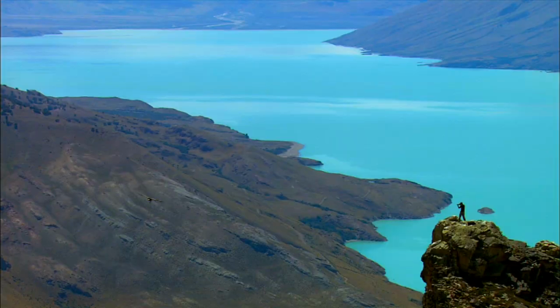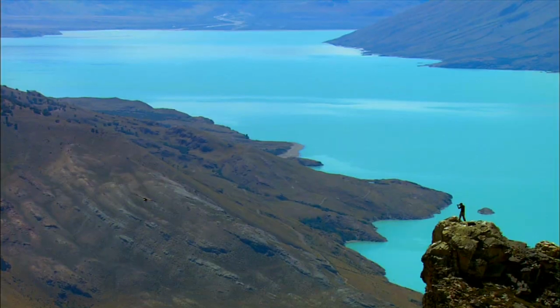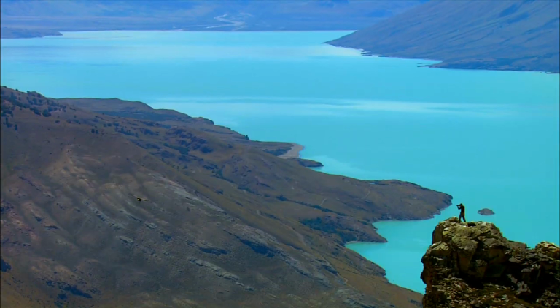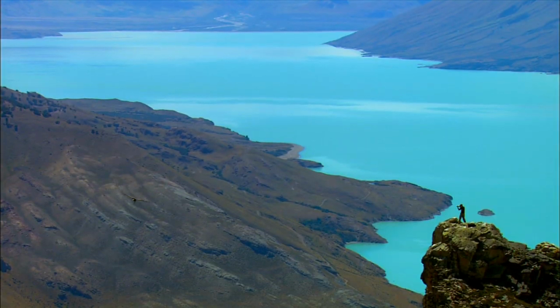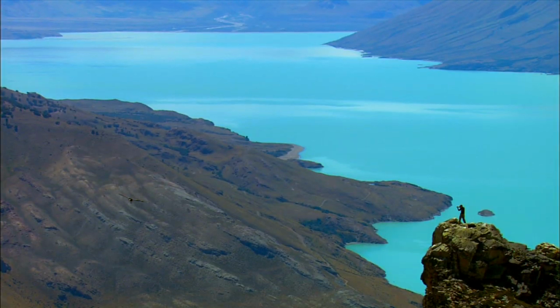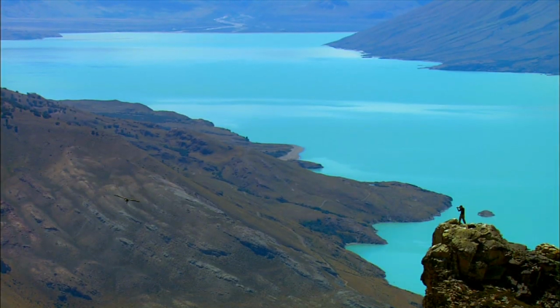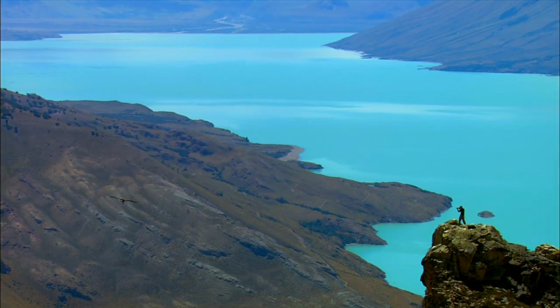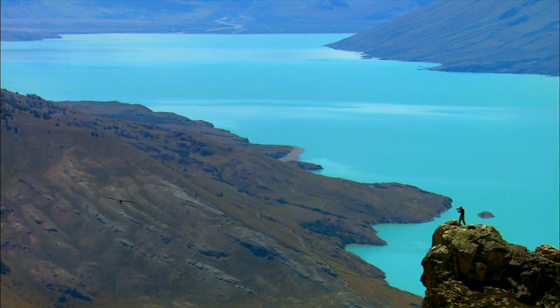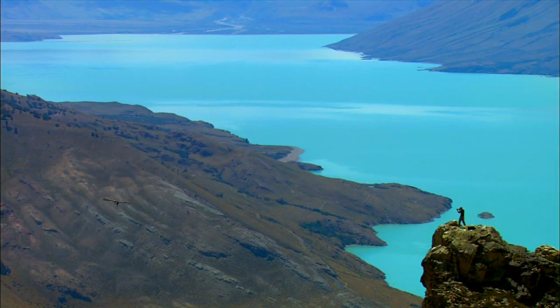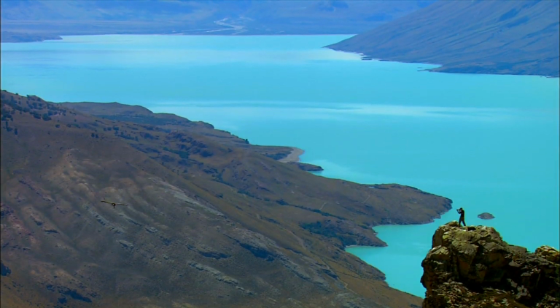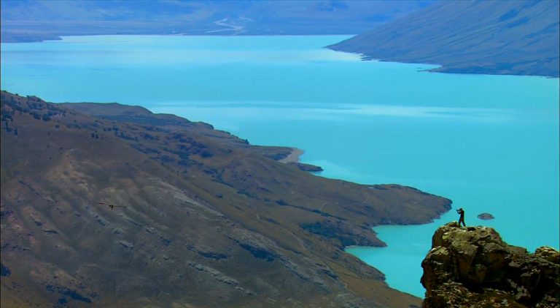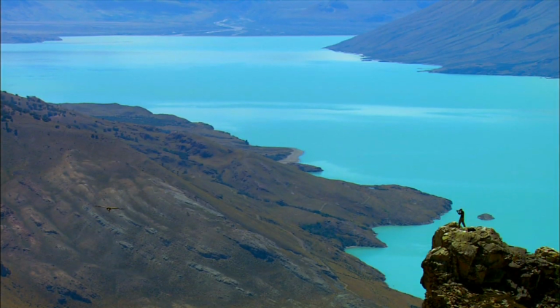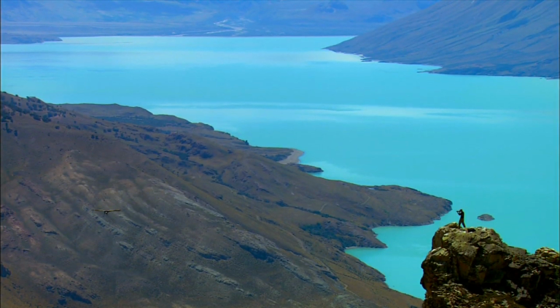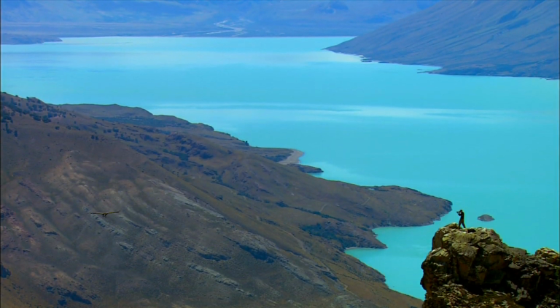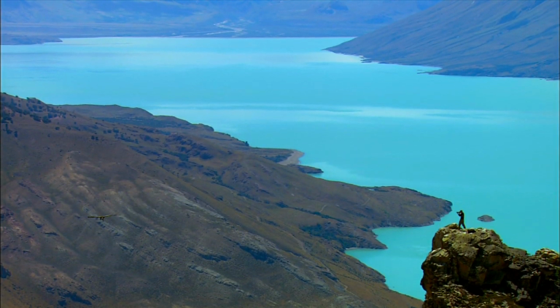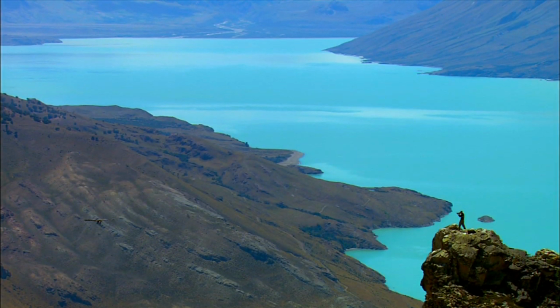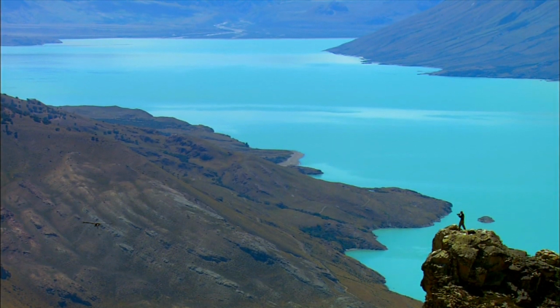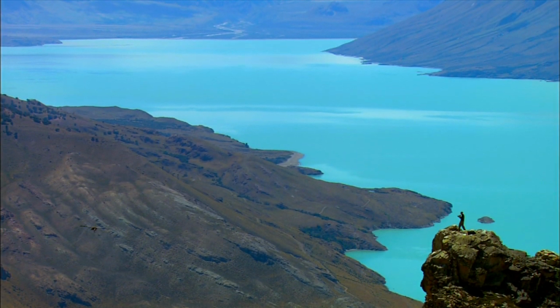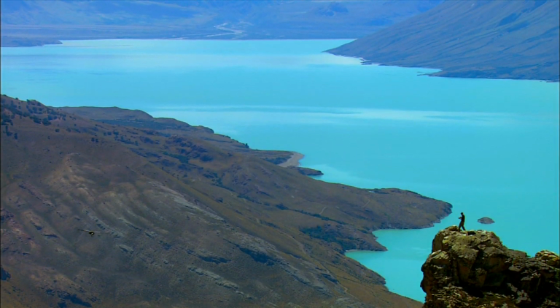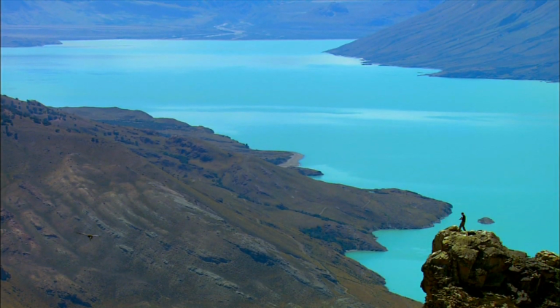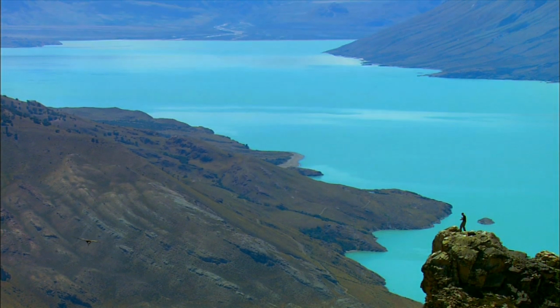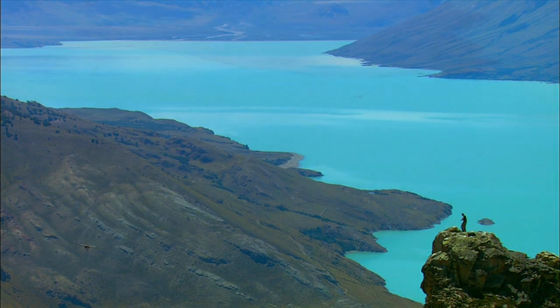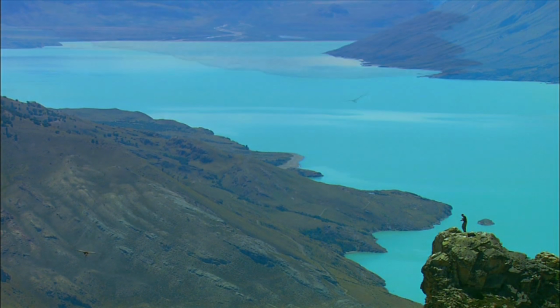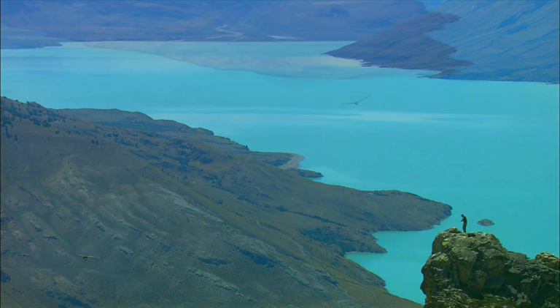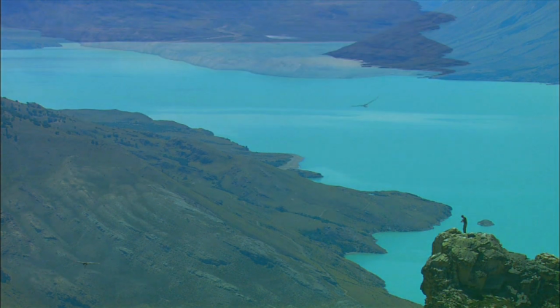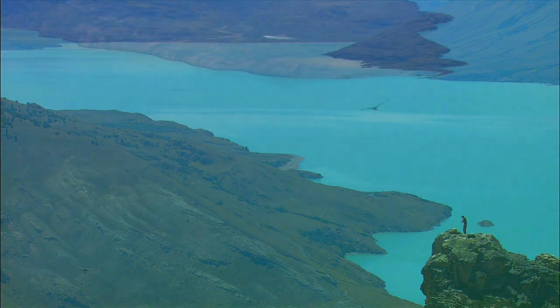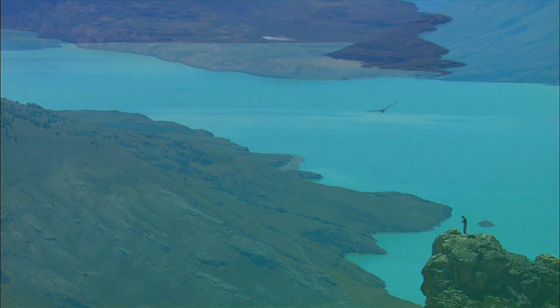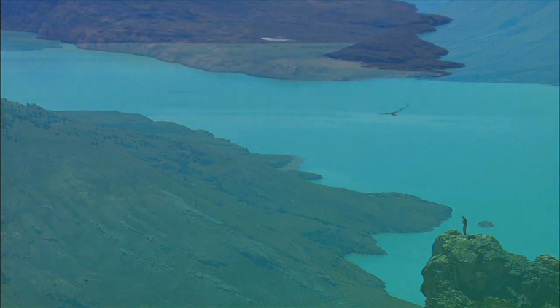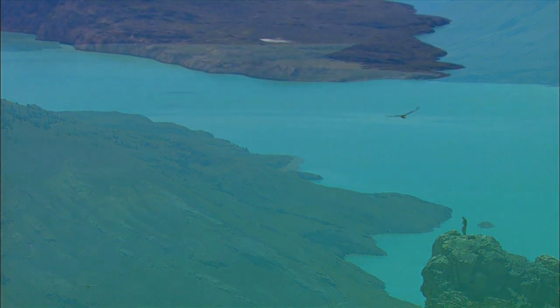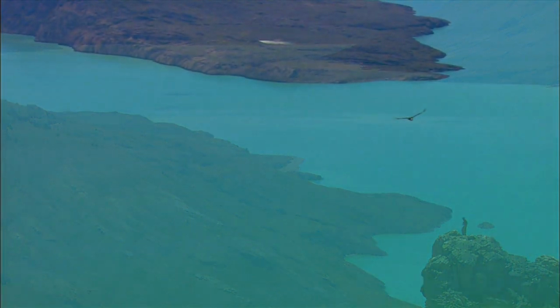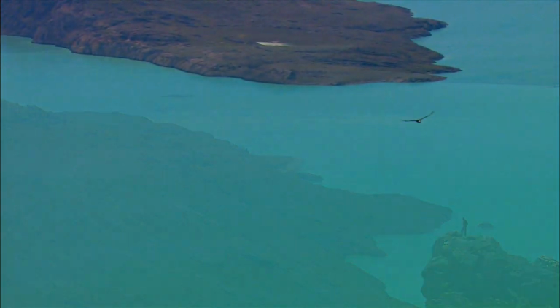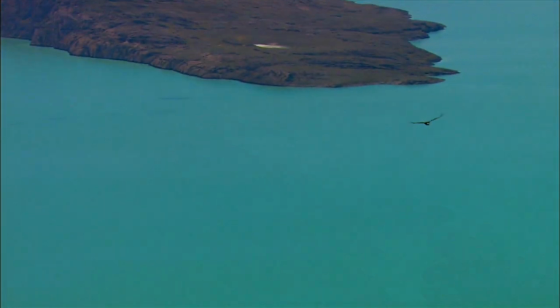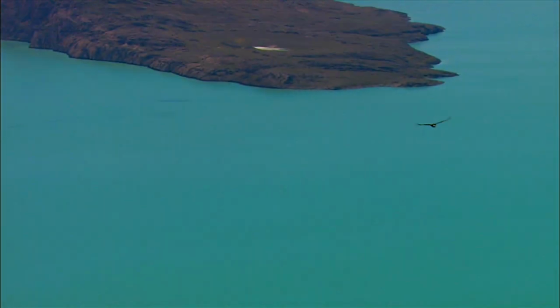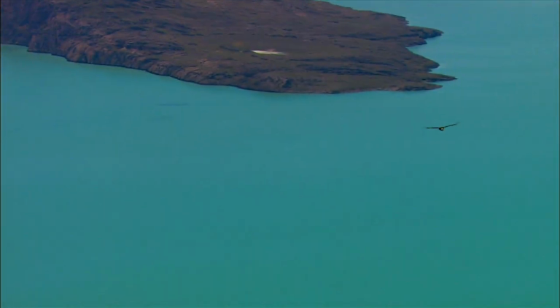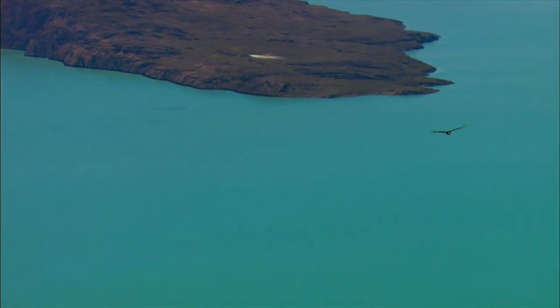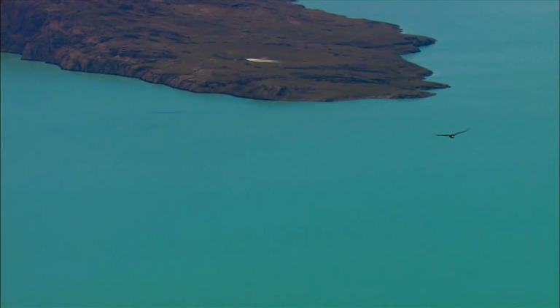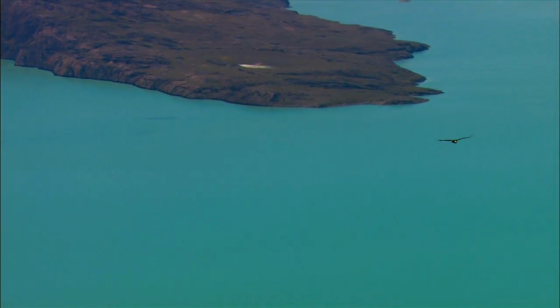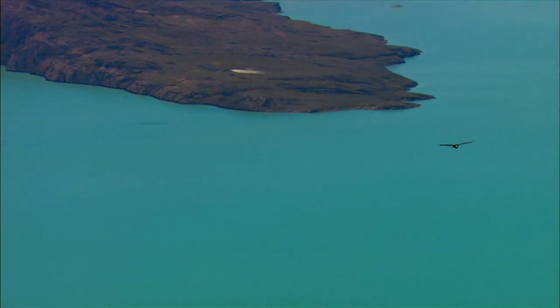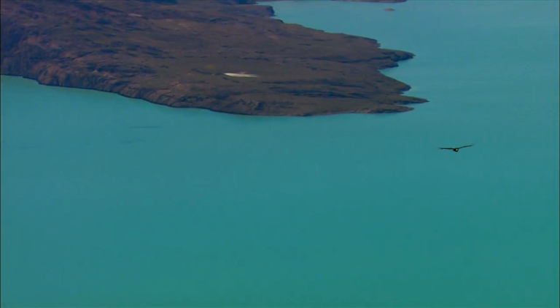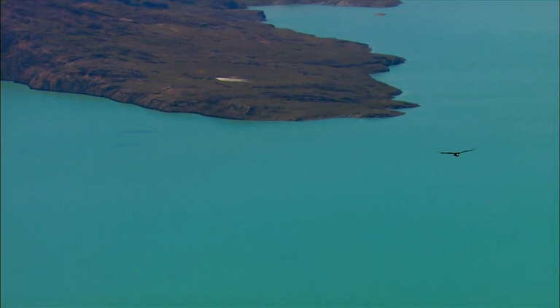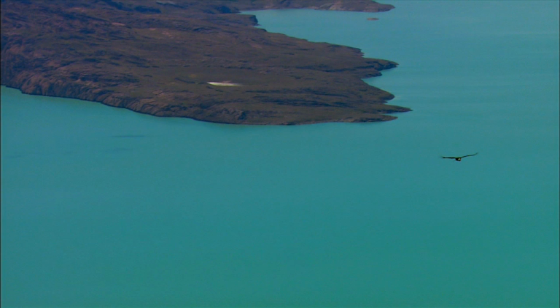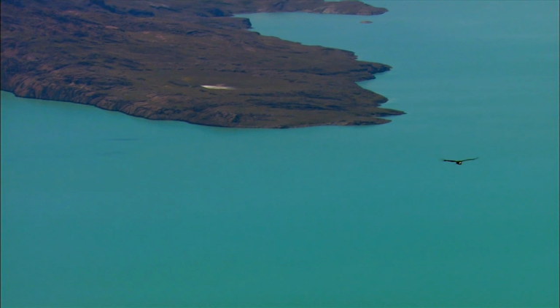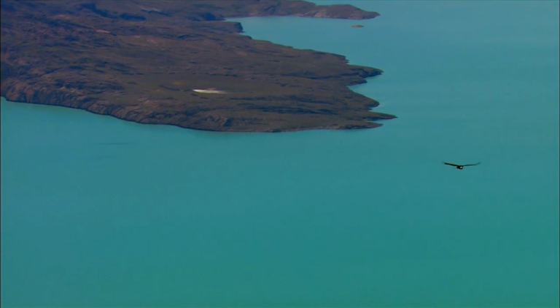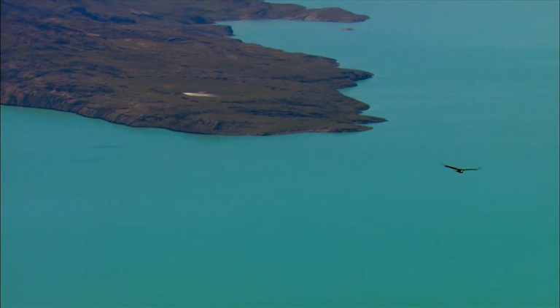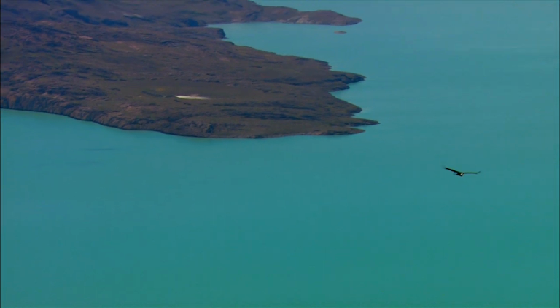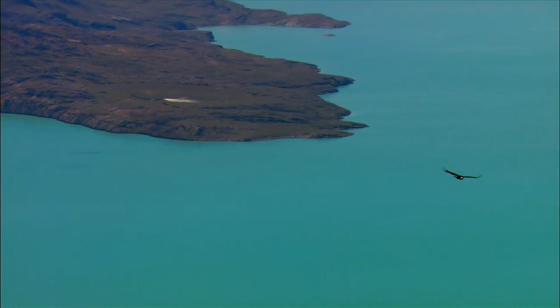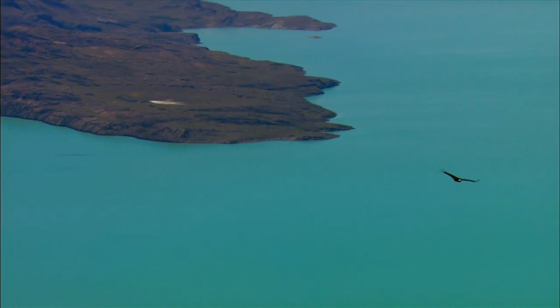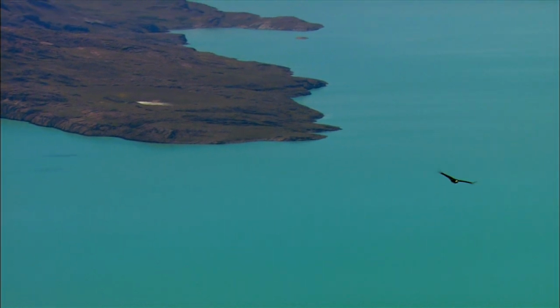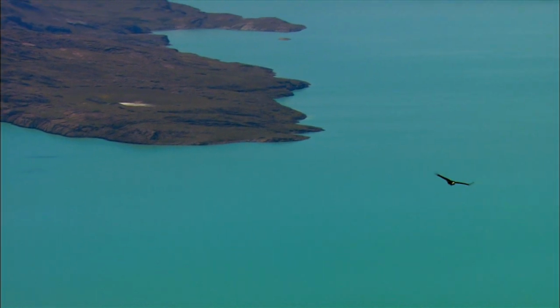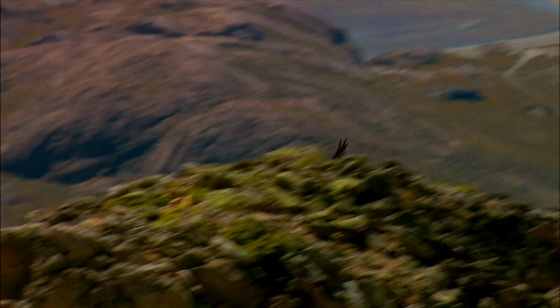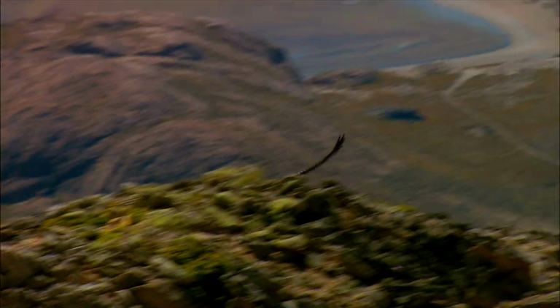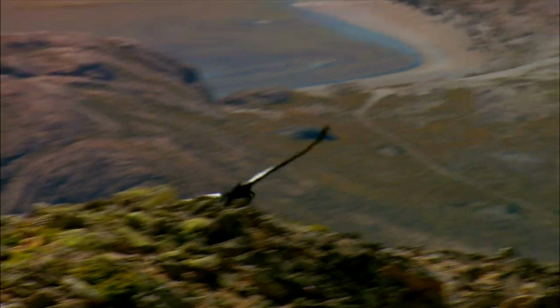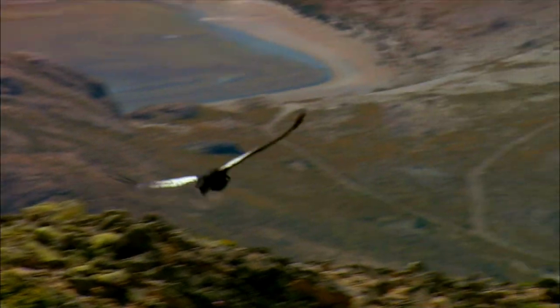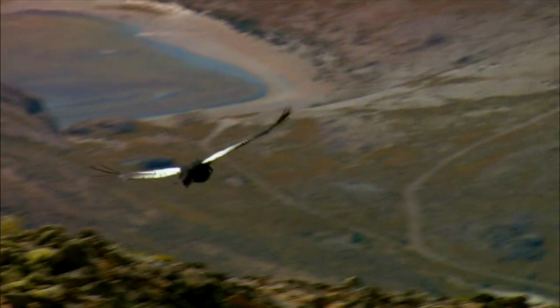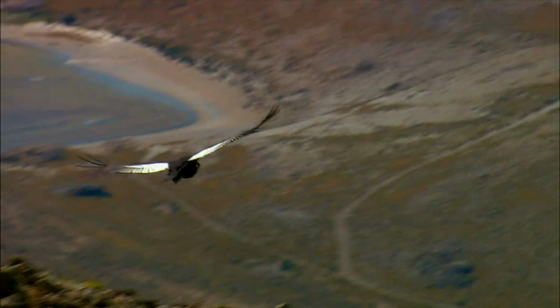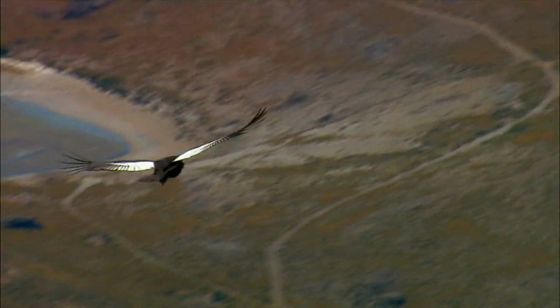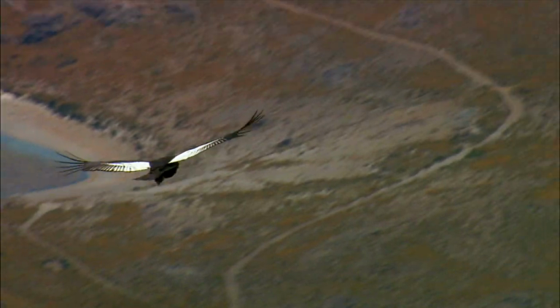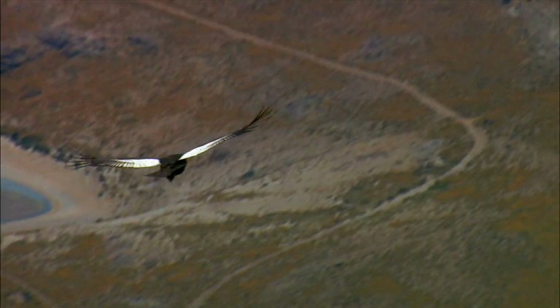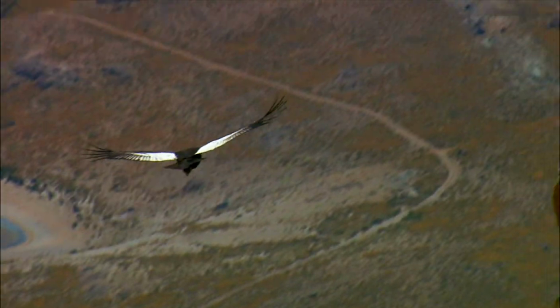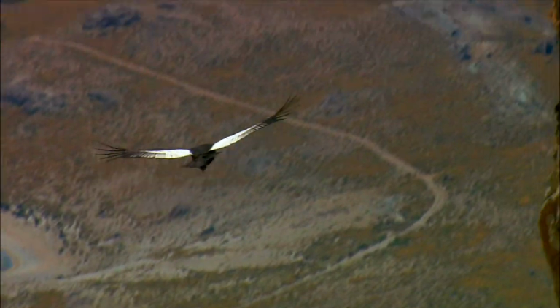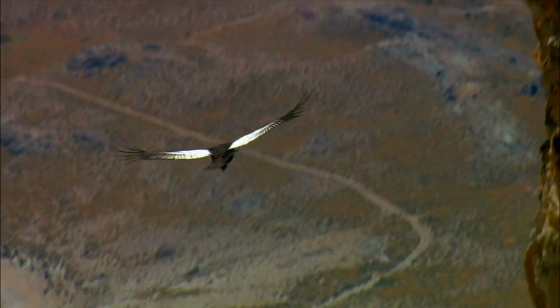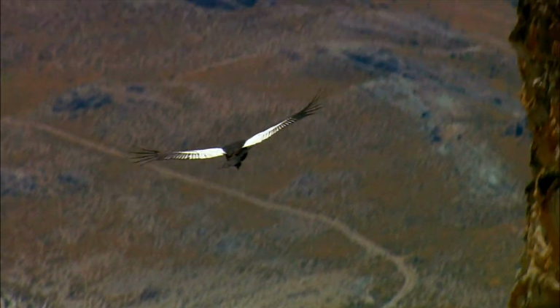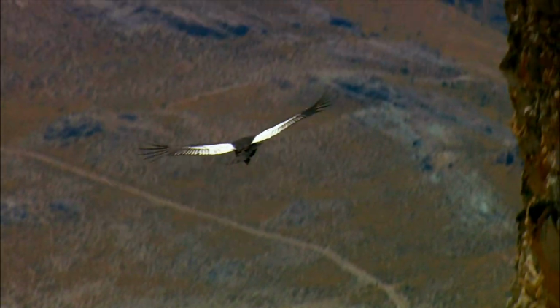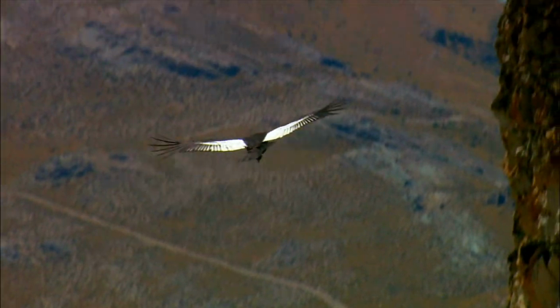Shooting with digital allows me to keep clicking. In the past, the minute I had something great, I'd have to be changing rolls of film.